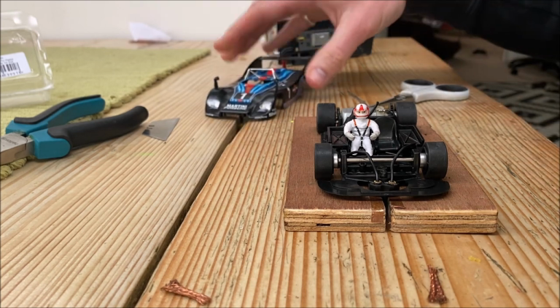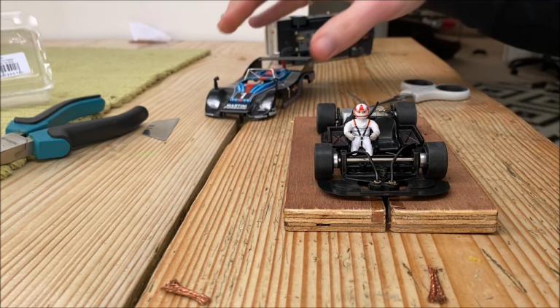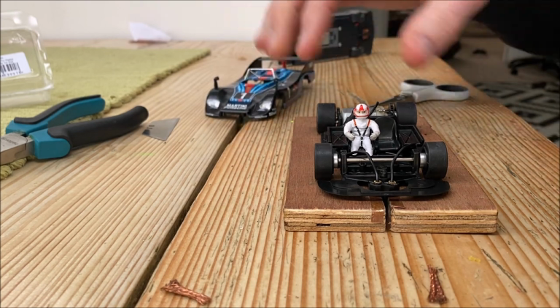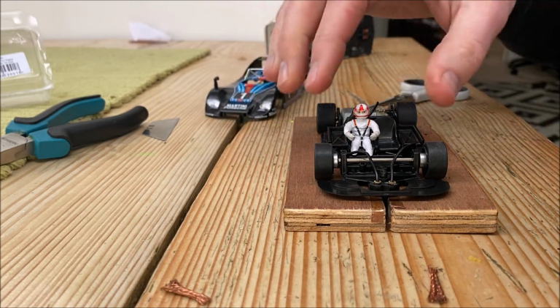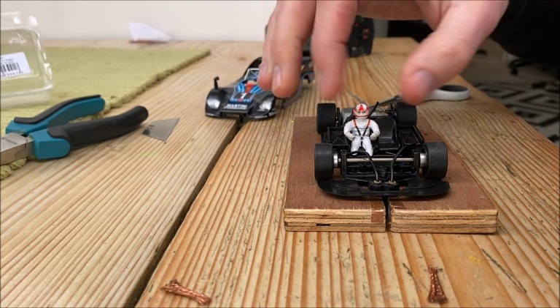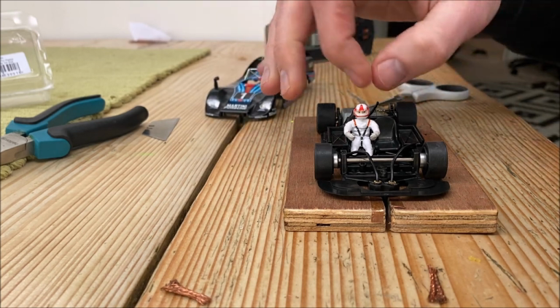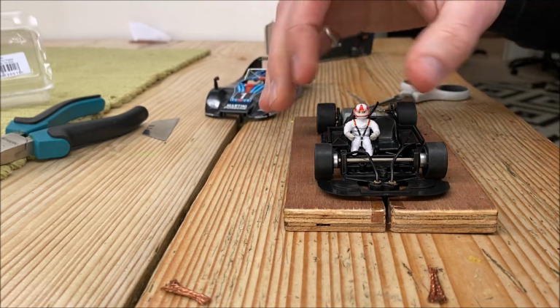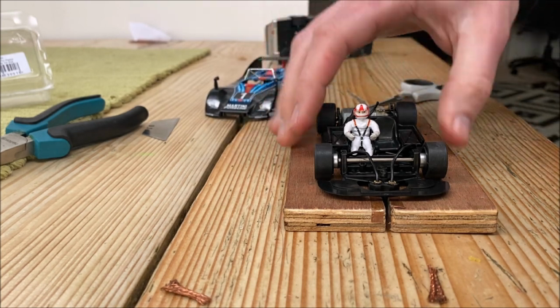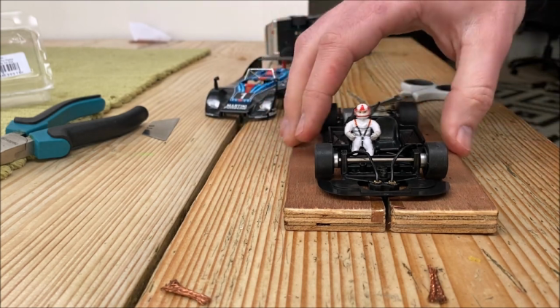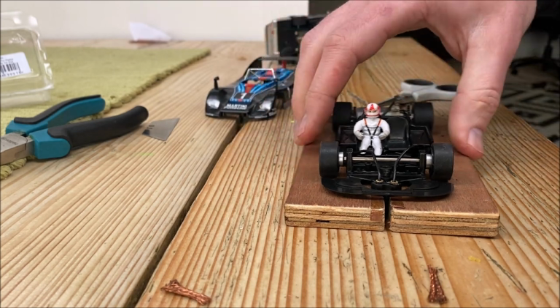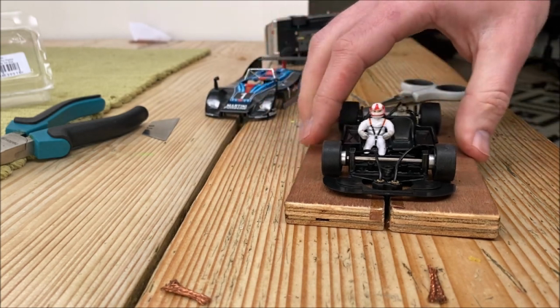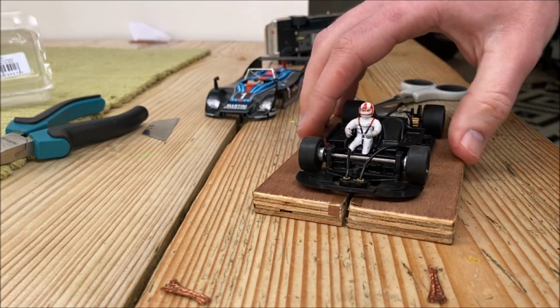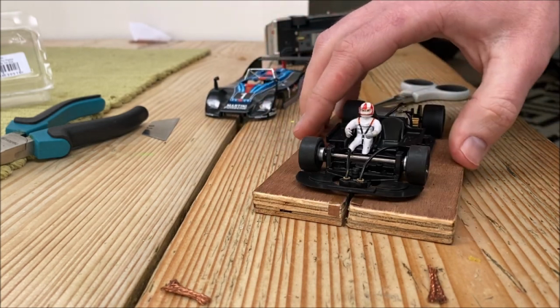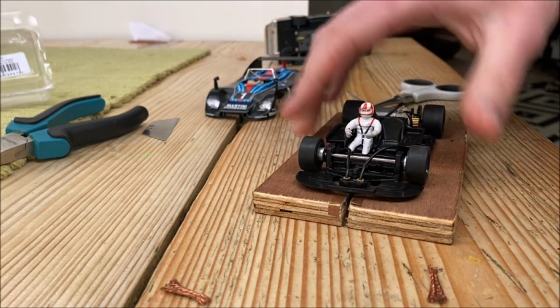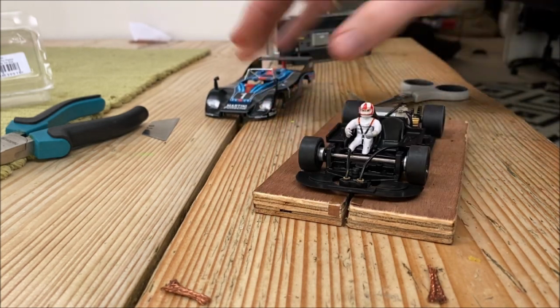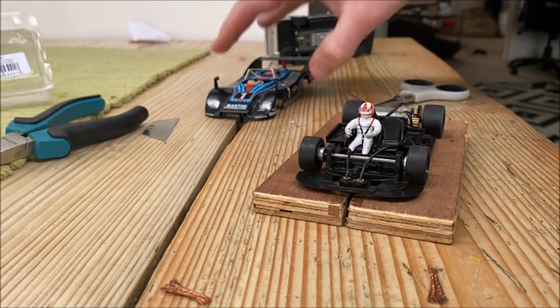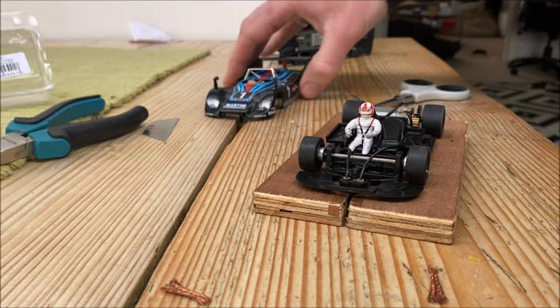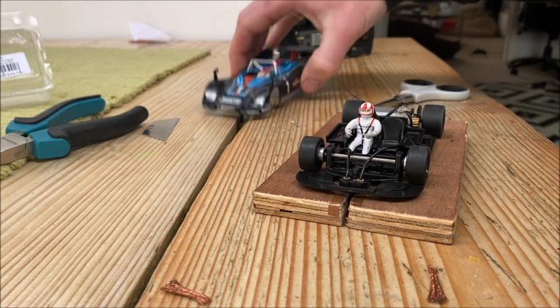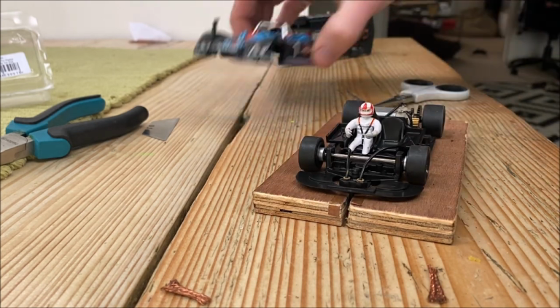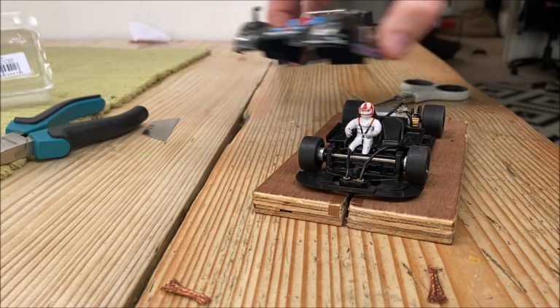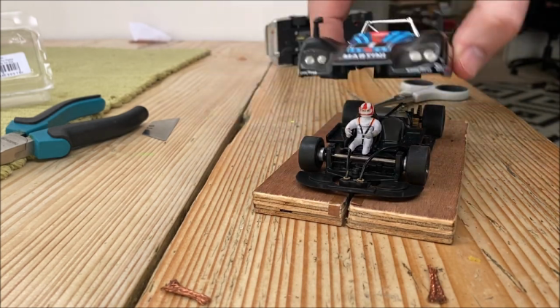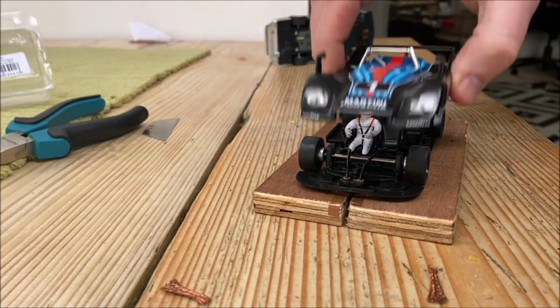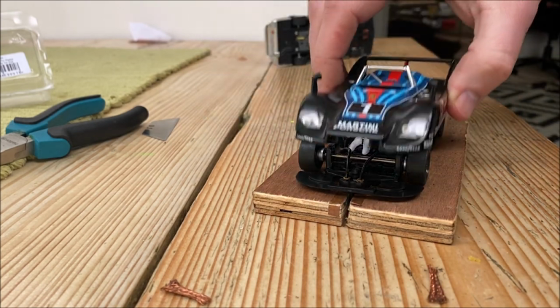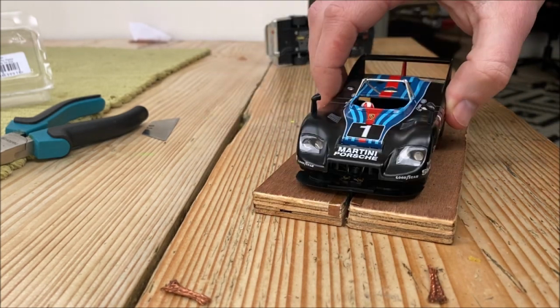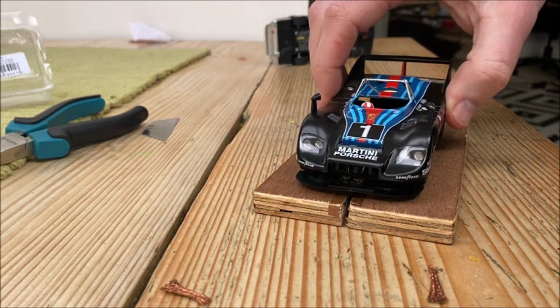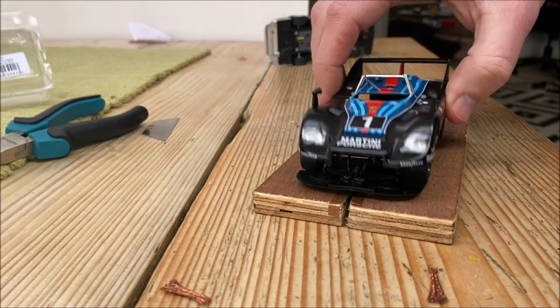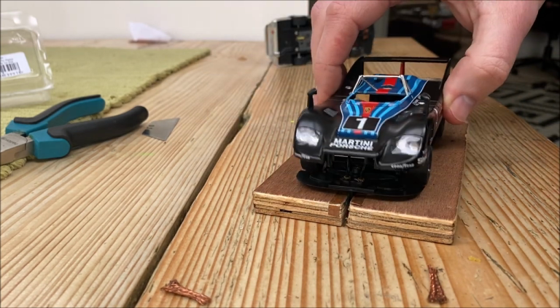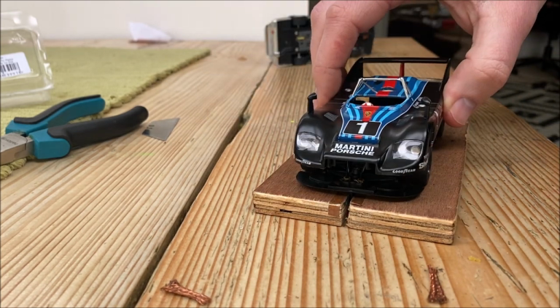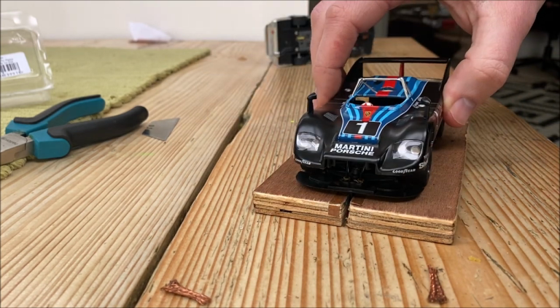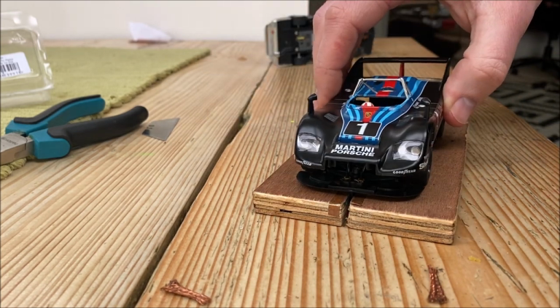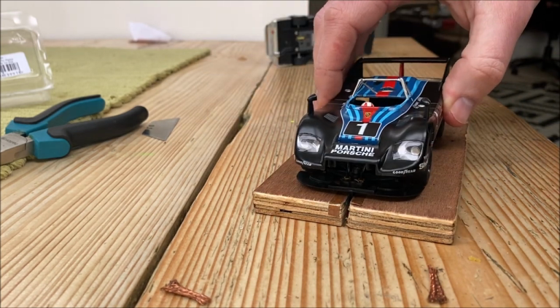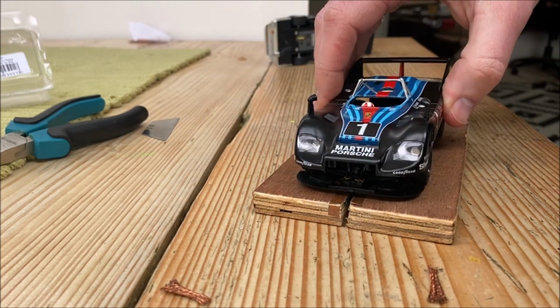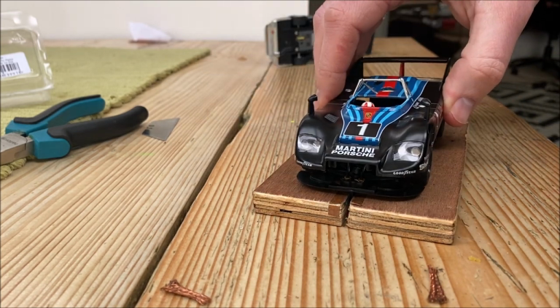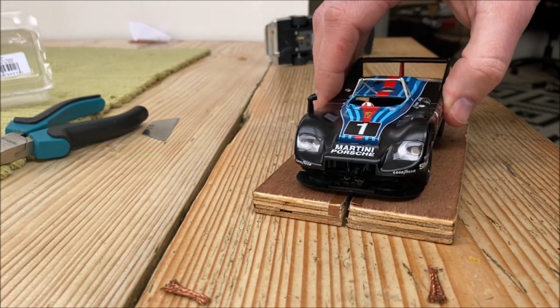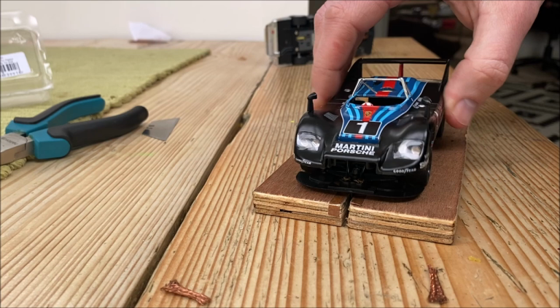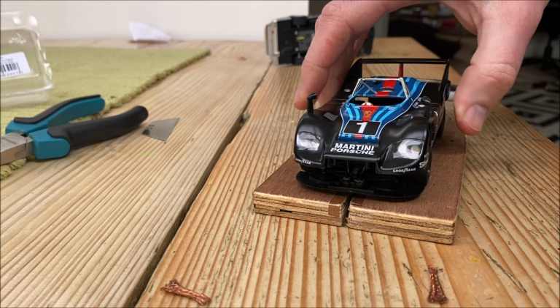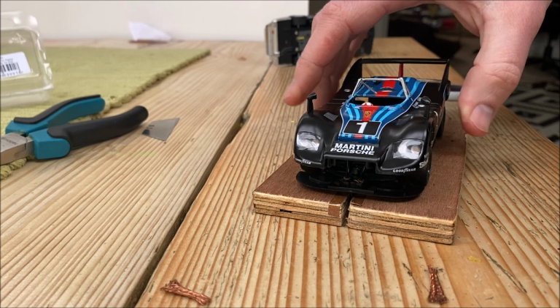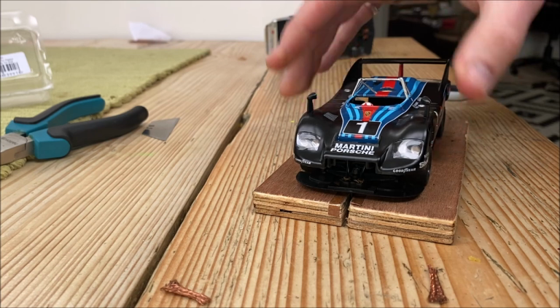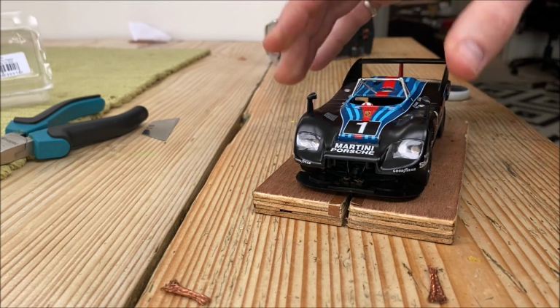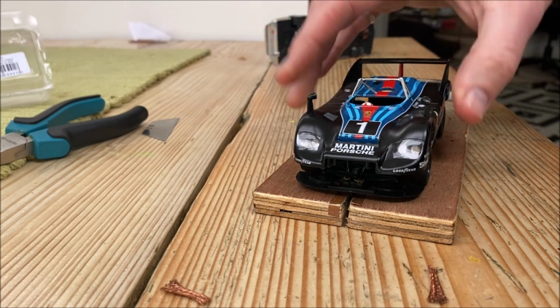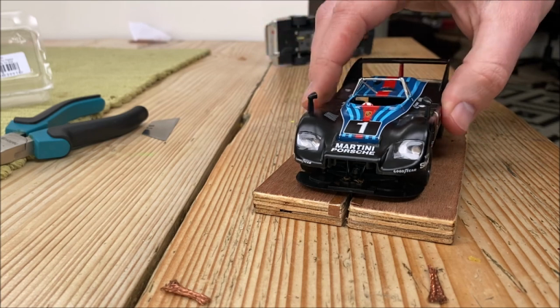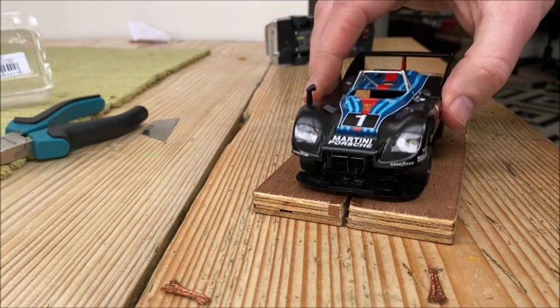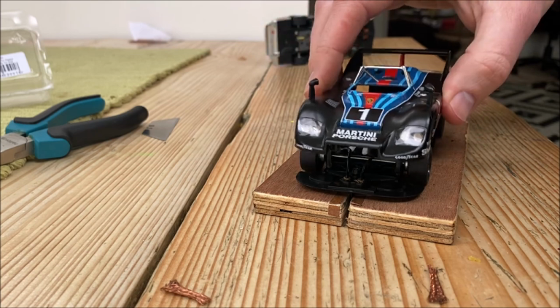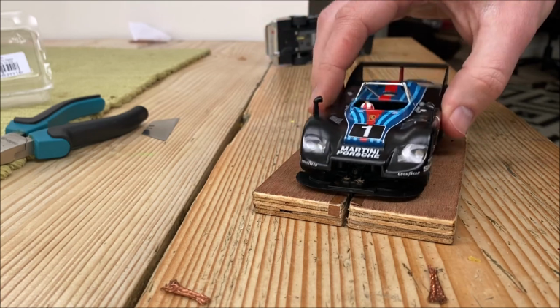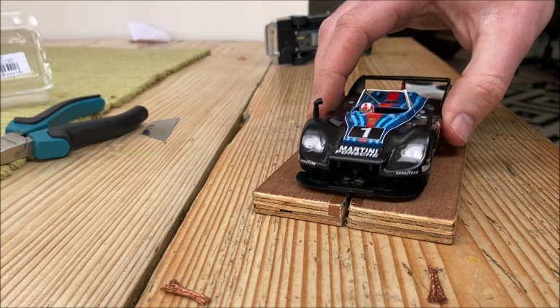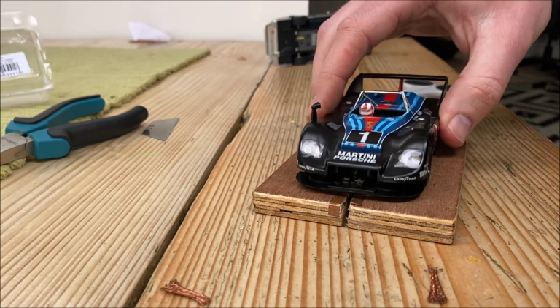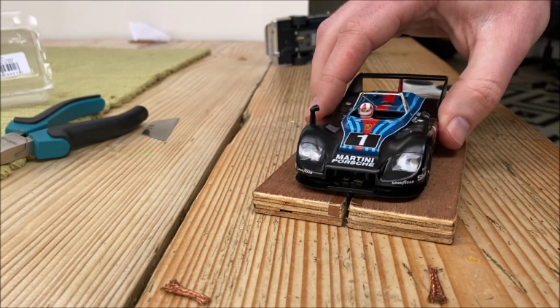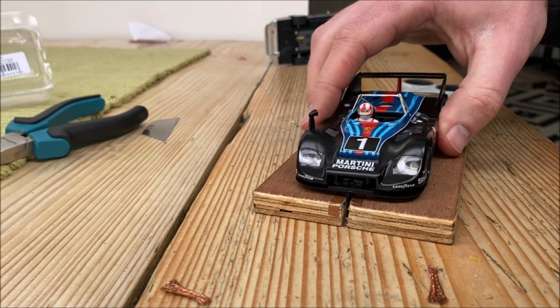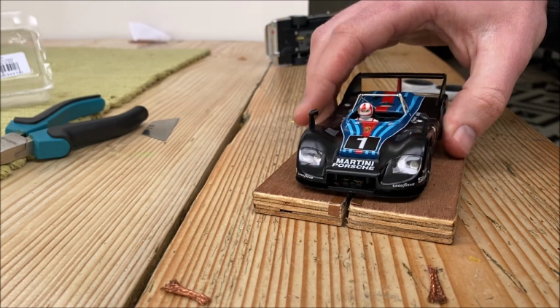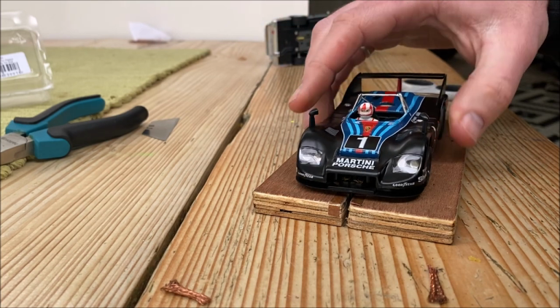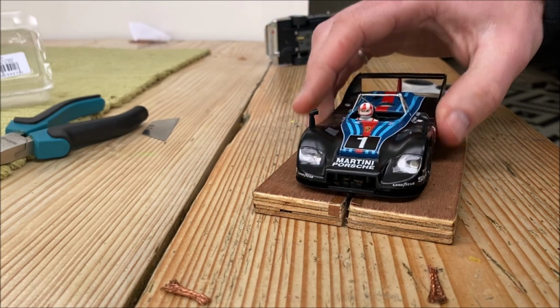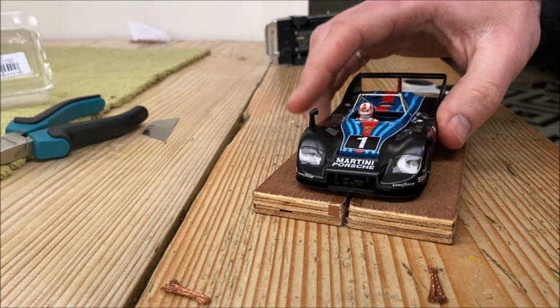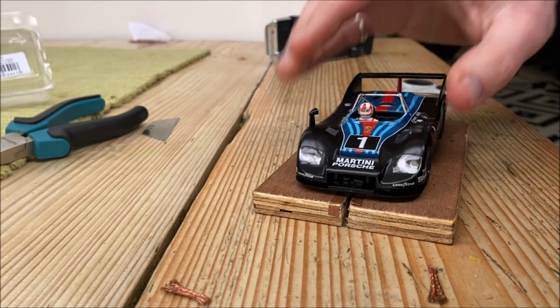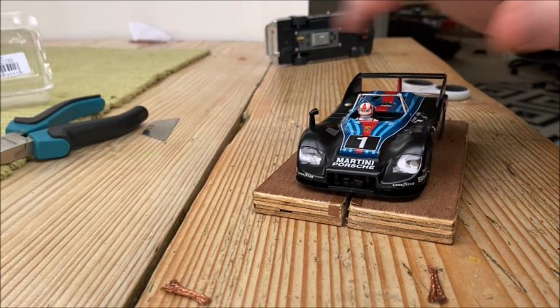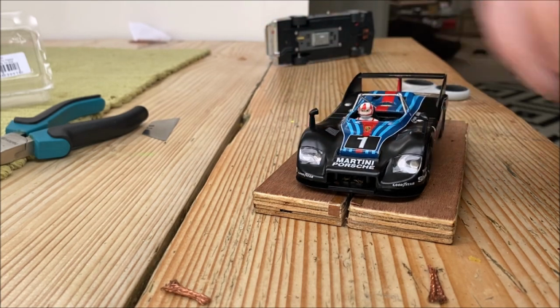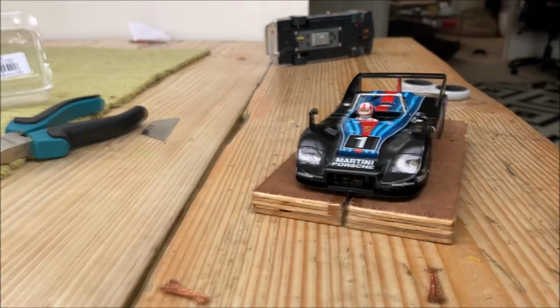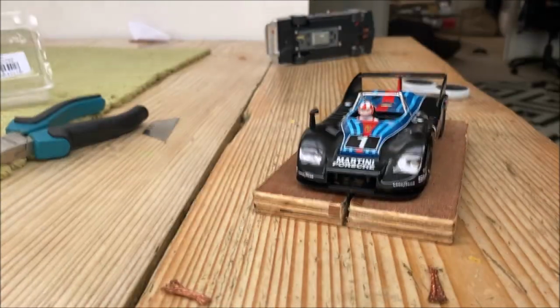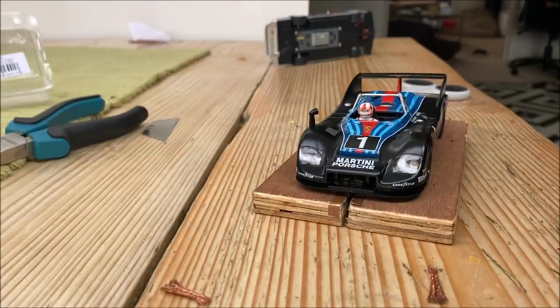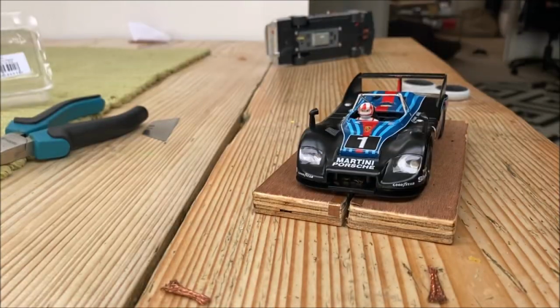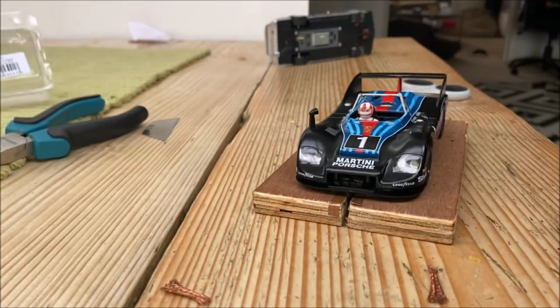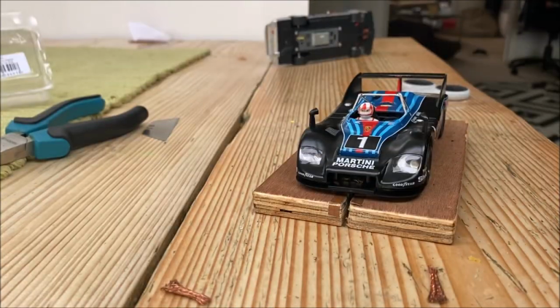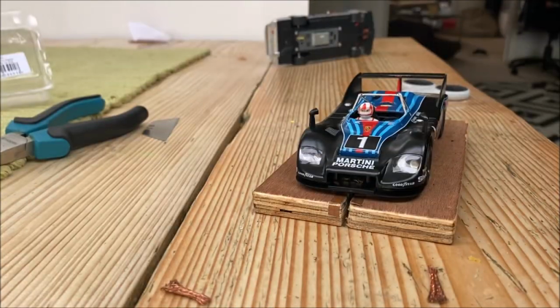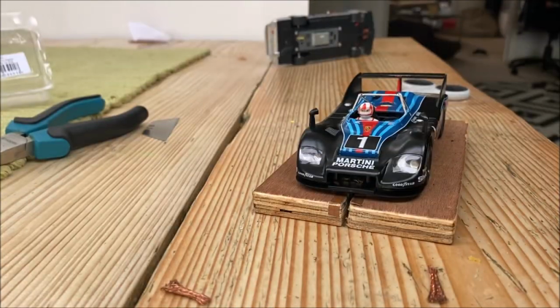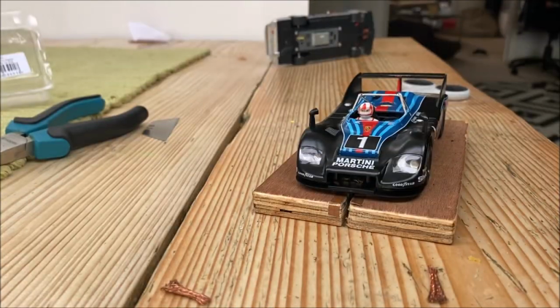Just need to lube up a few things, remount the body, then we call that a day.